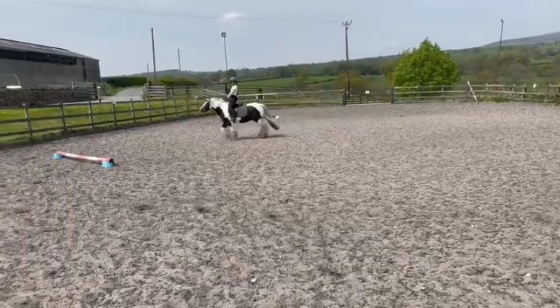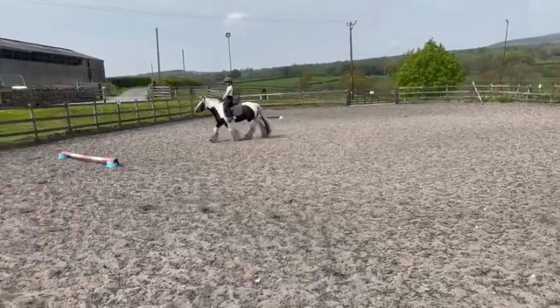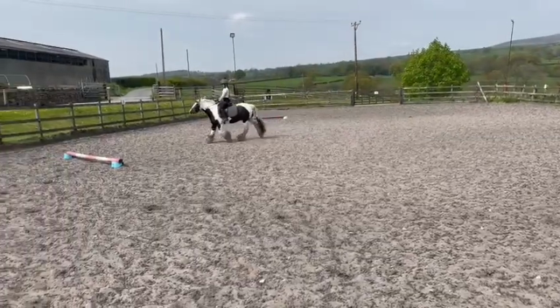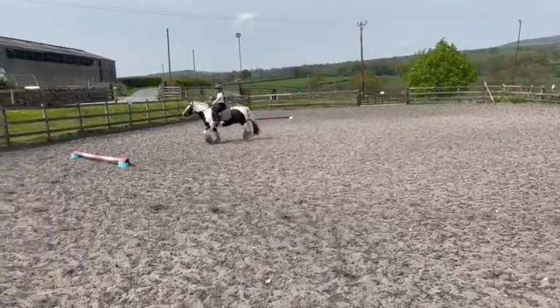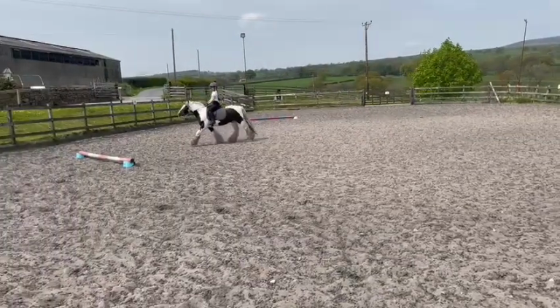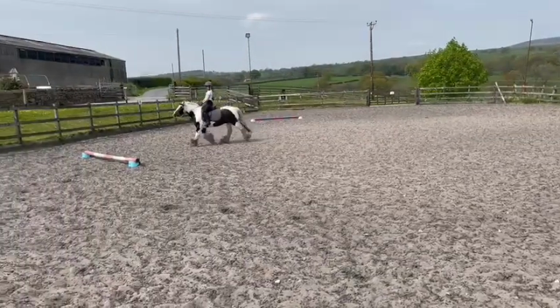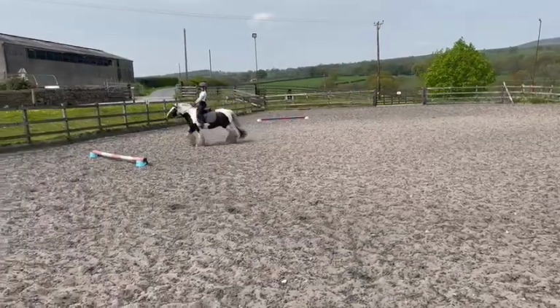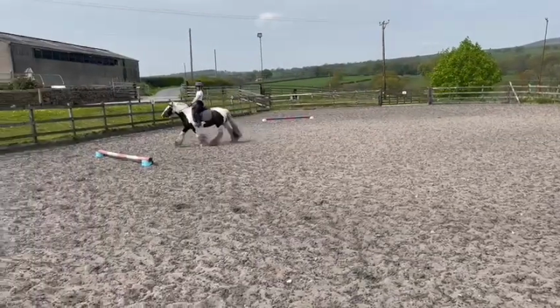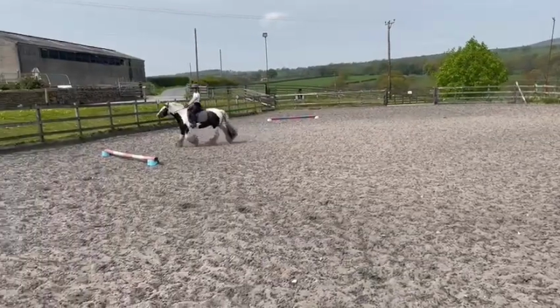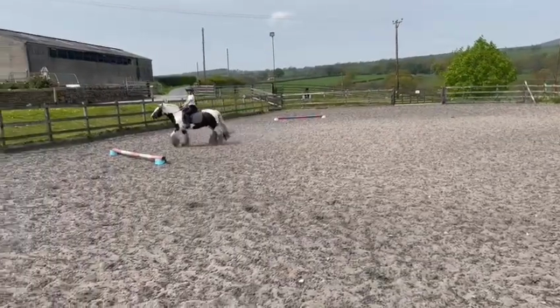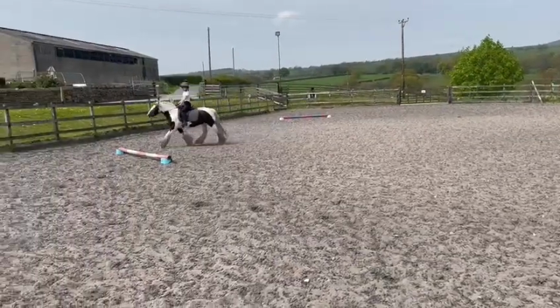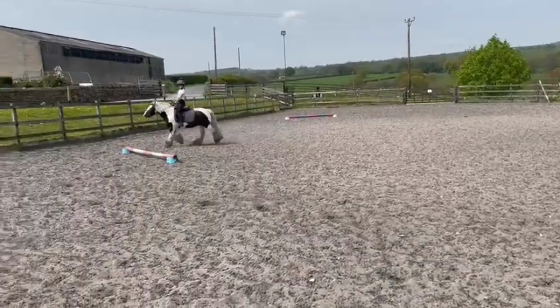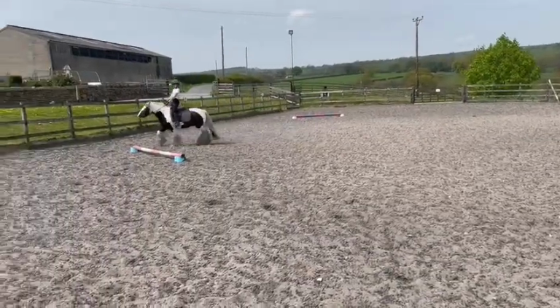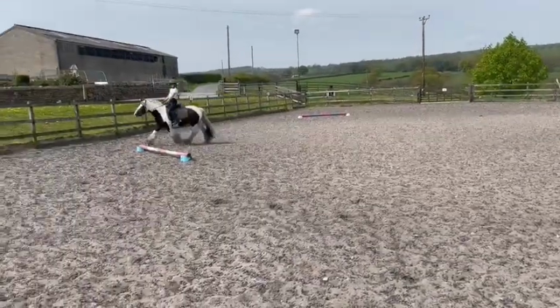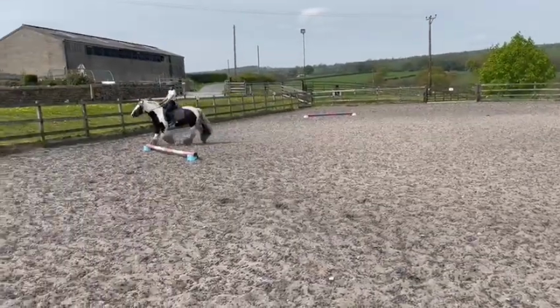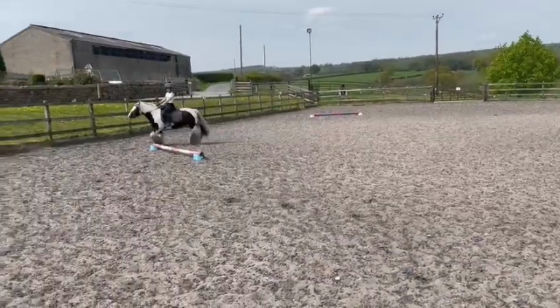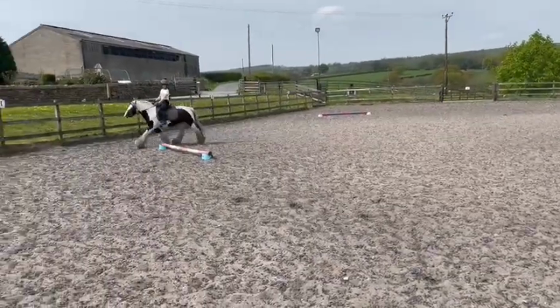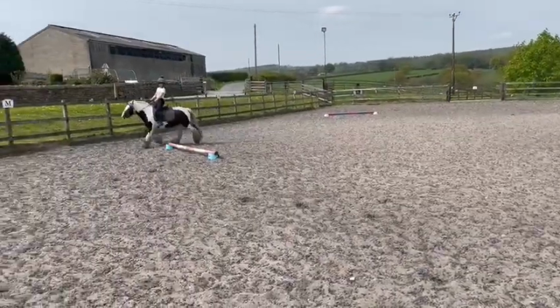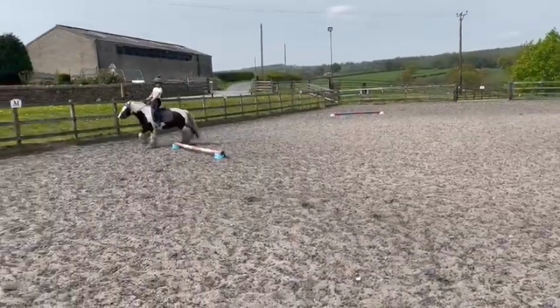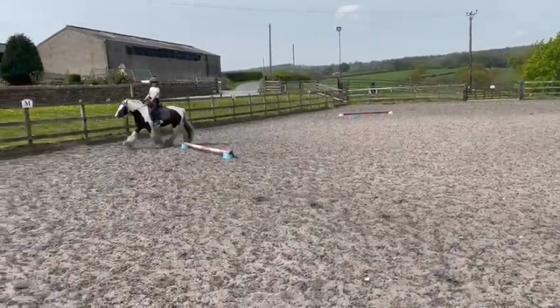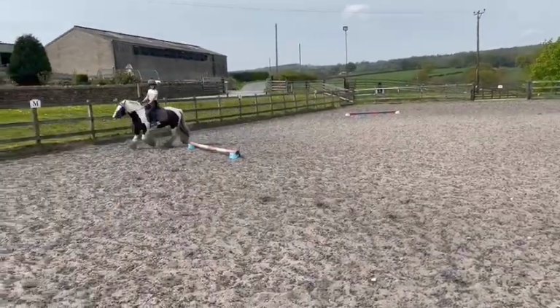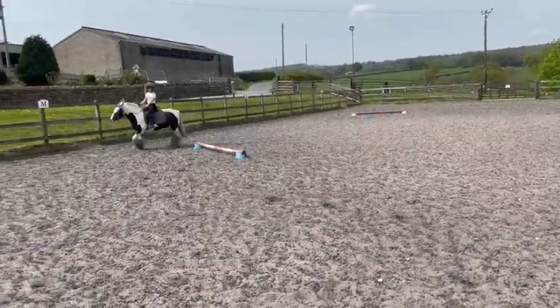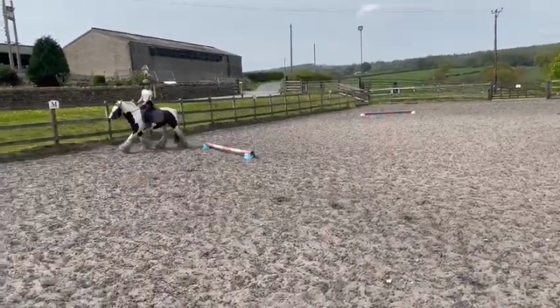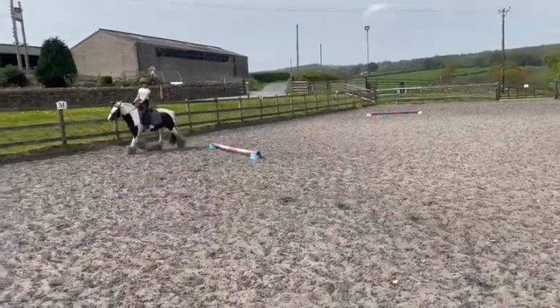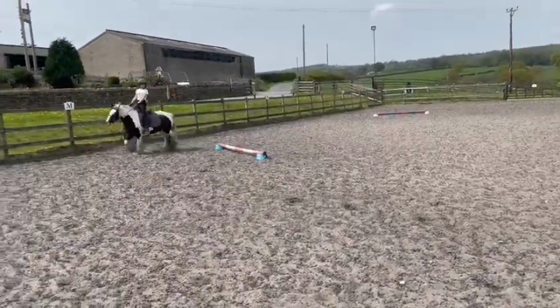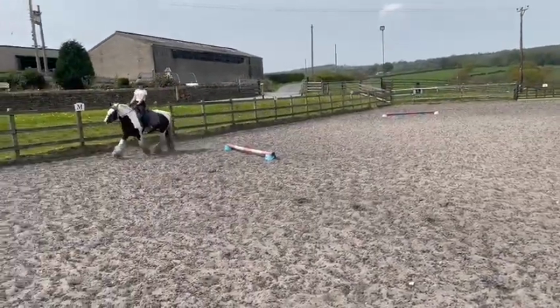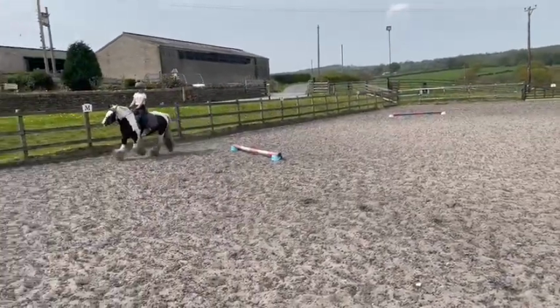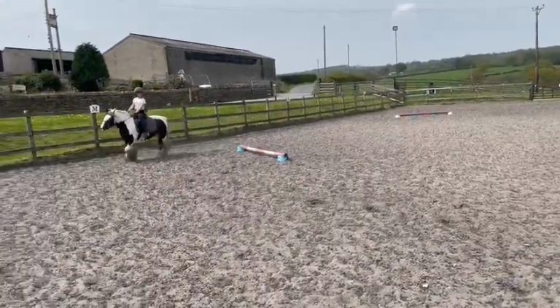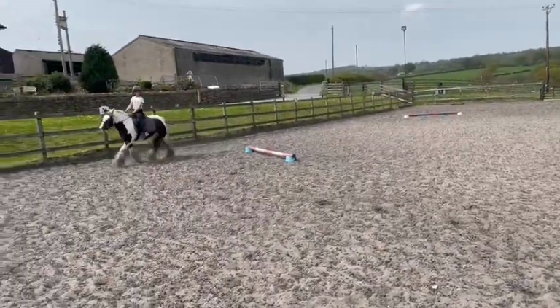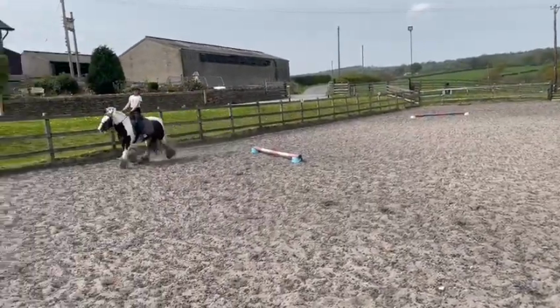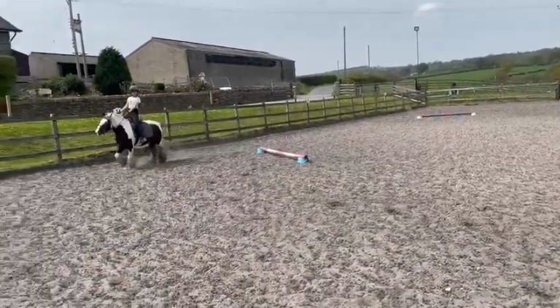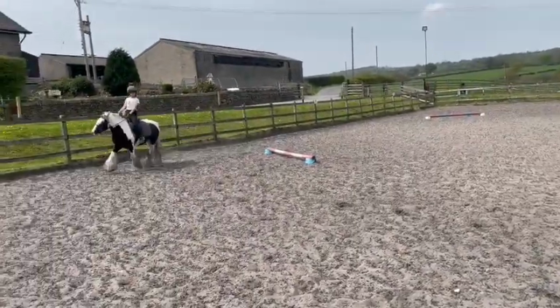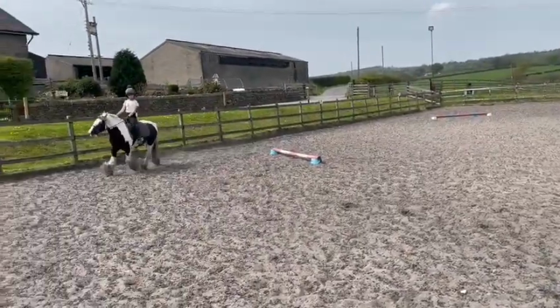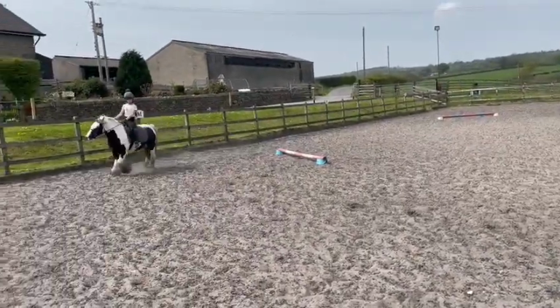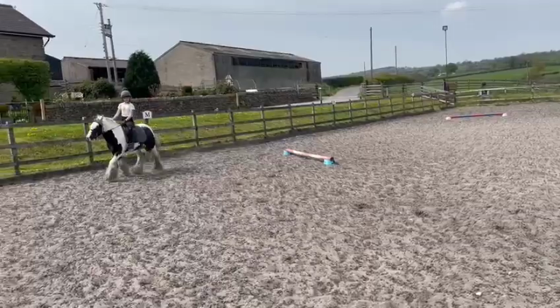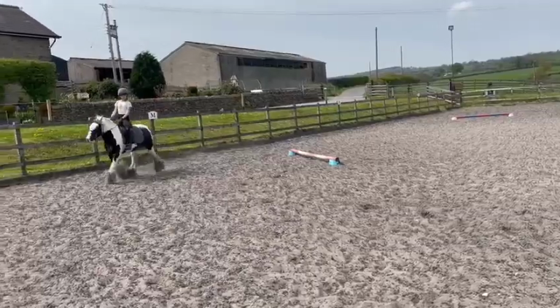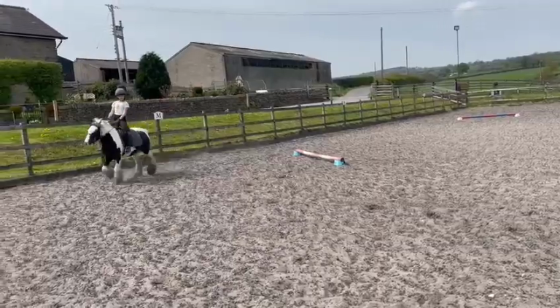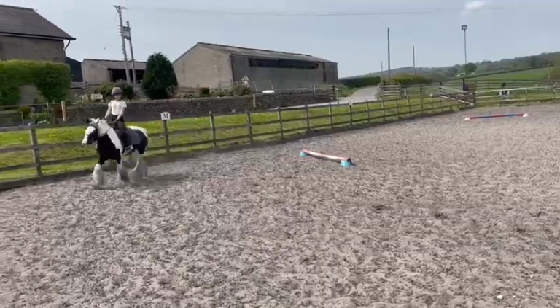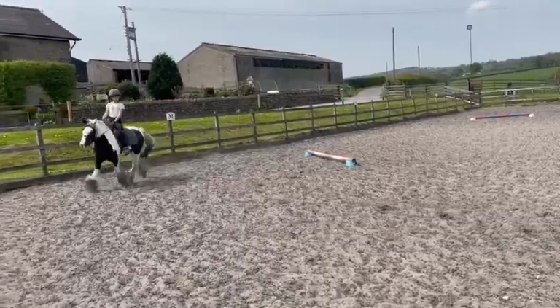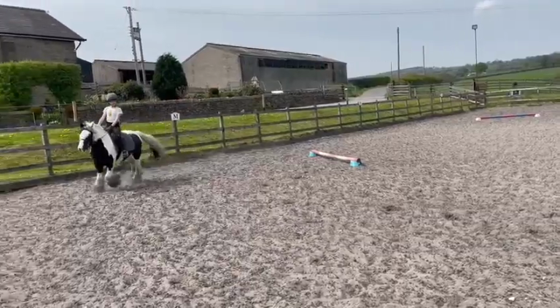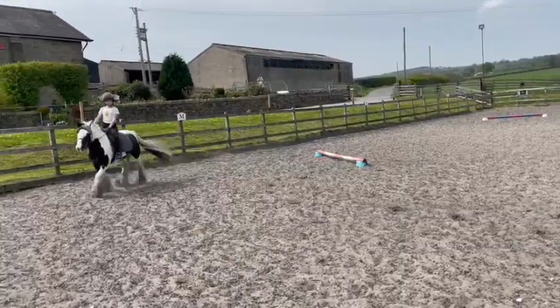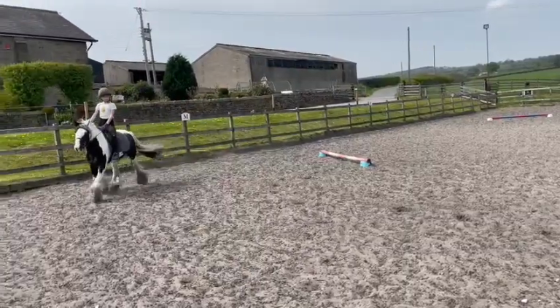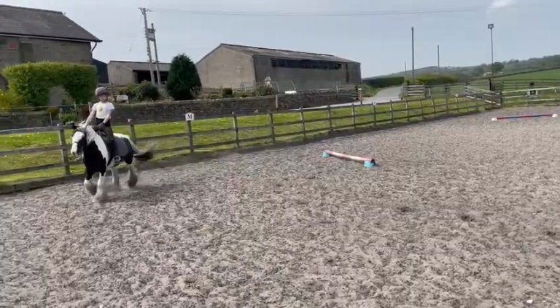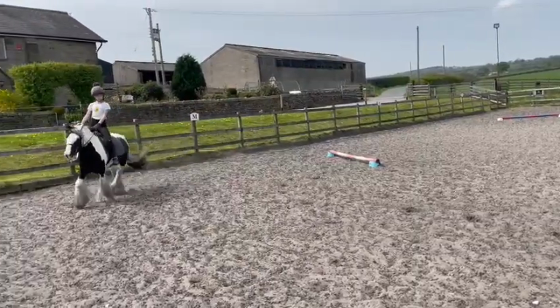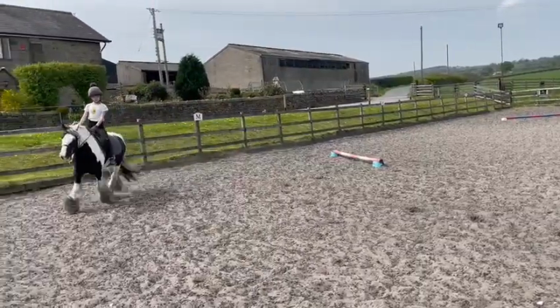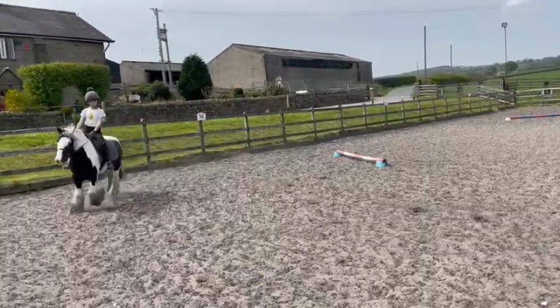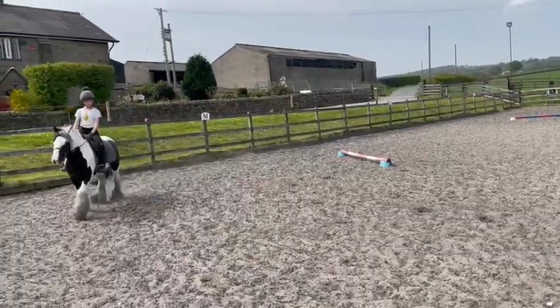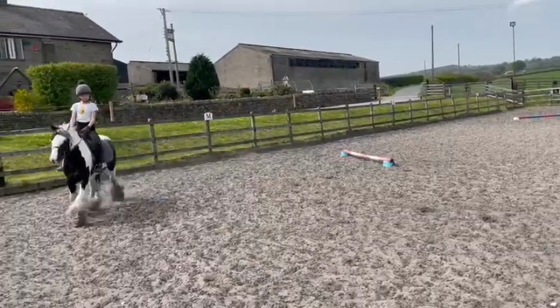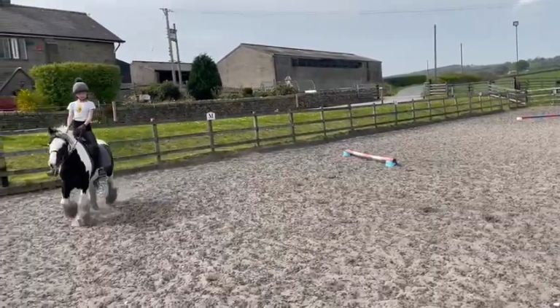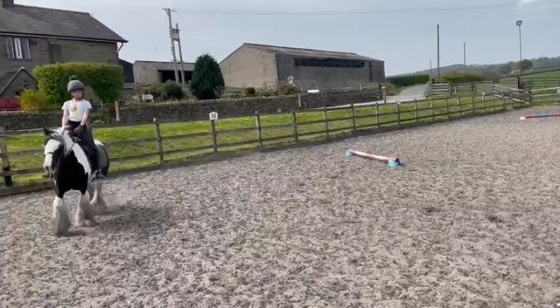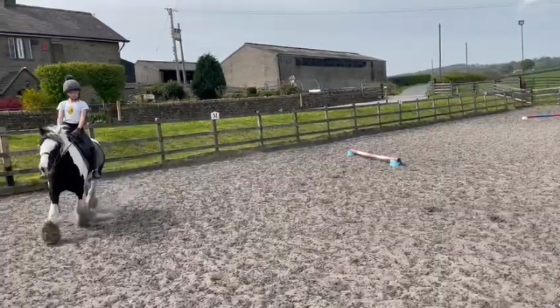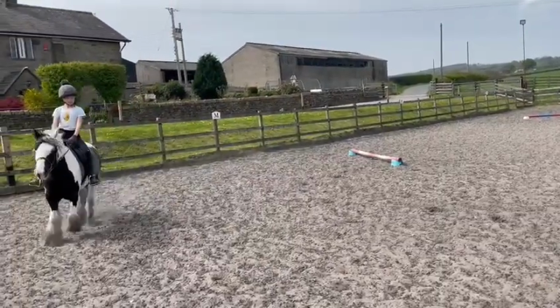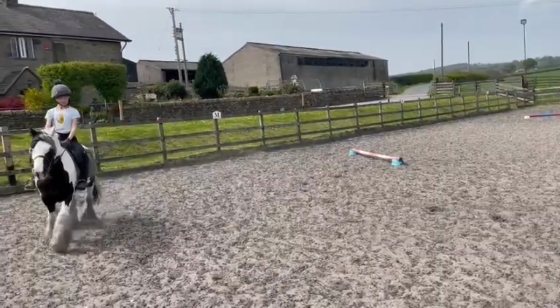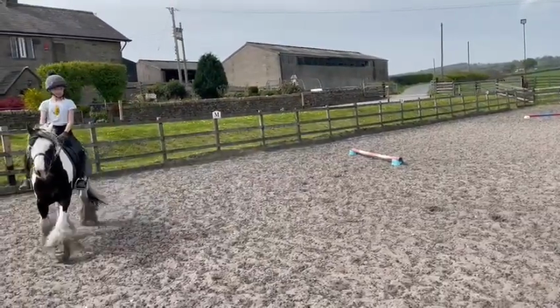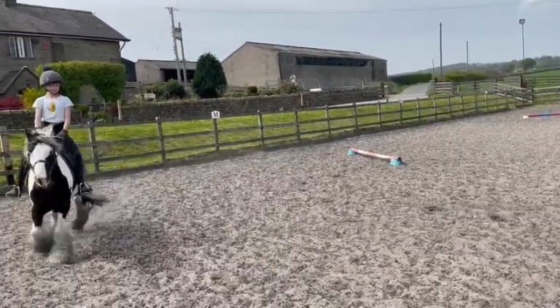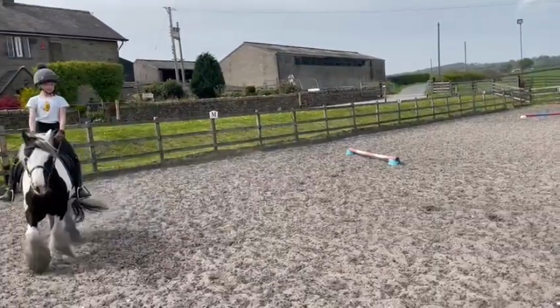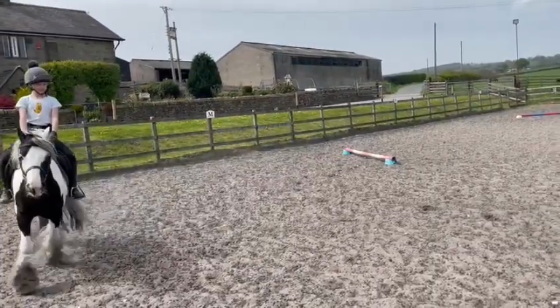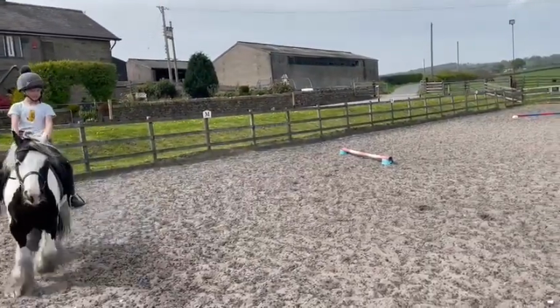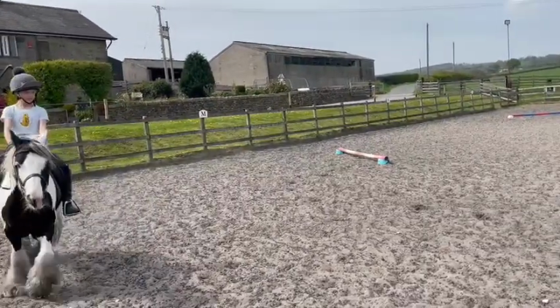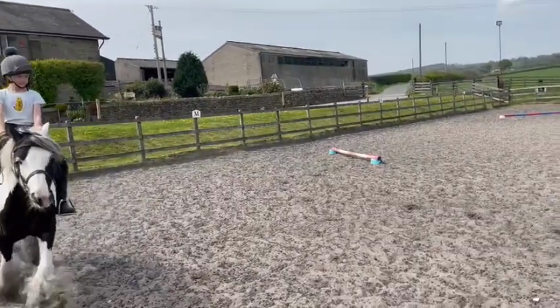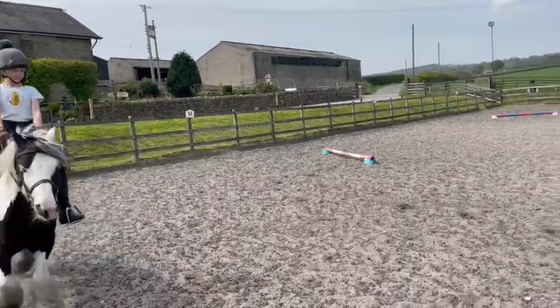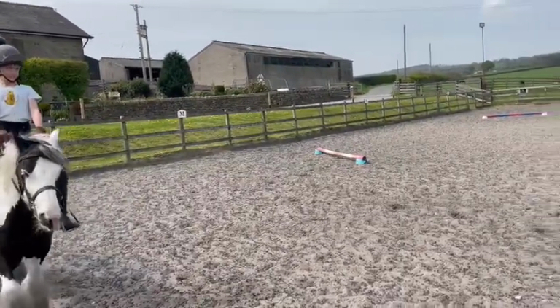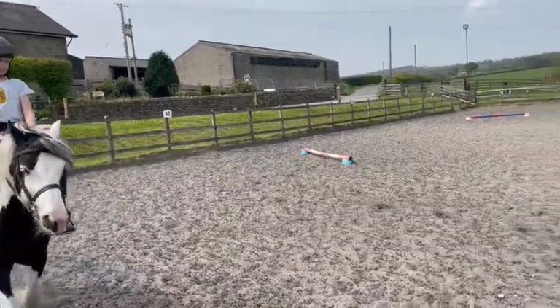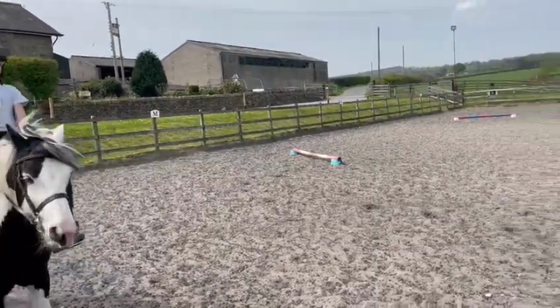C, medium walk. H to B, free walk on a long rein.